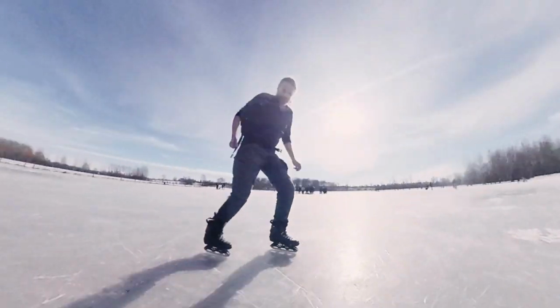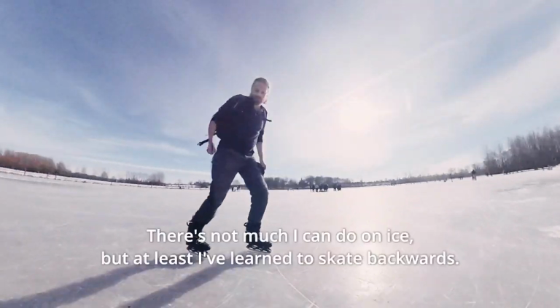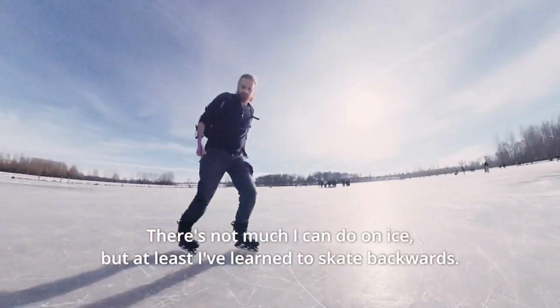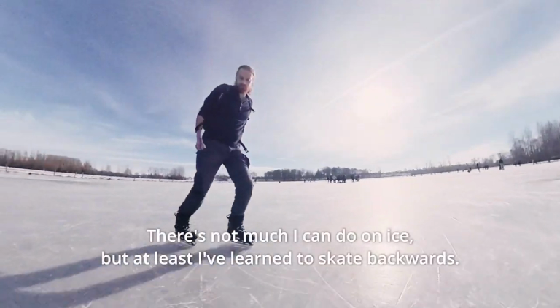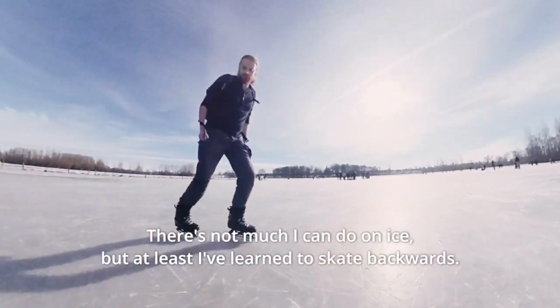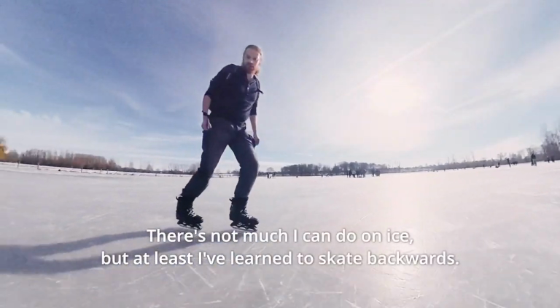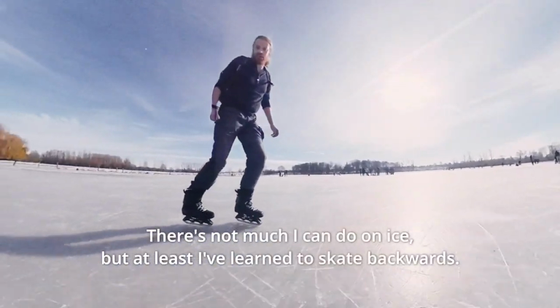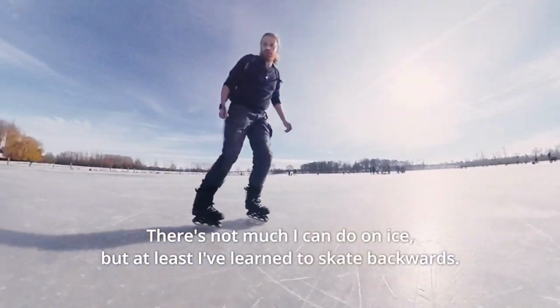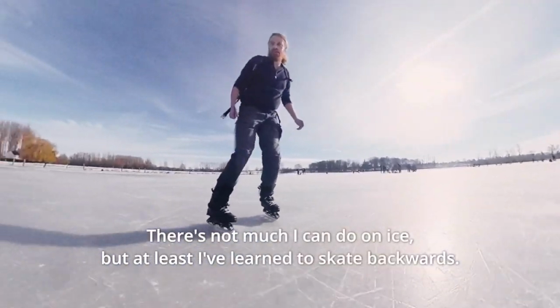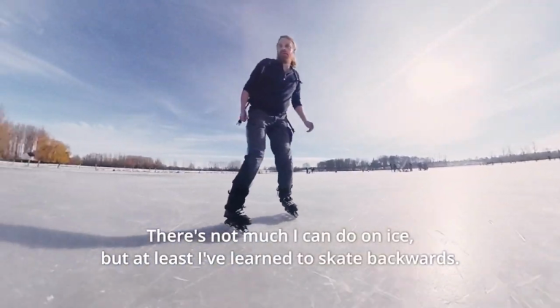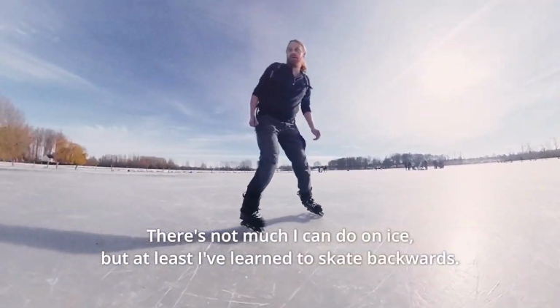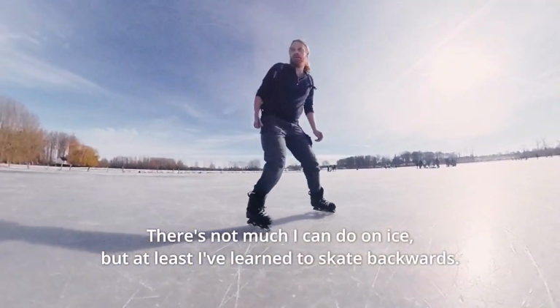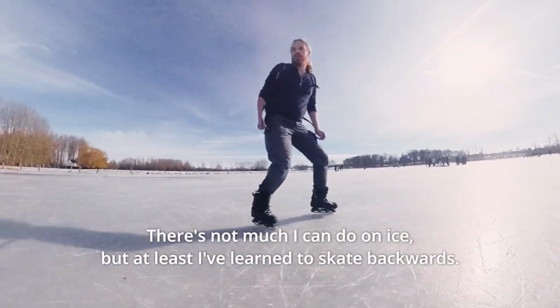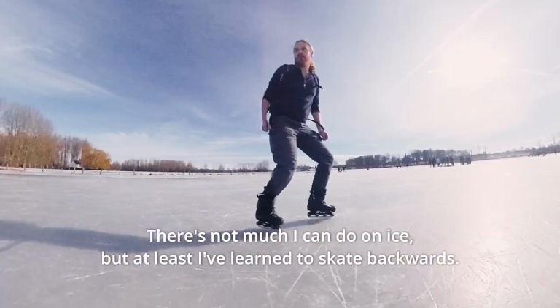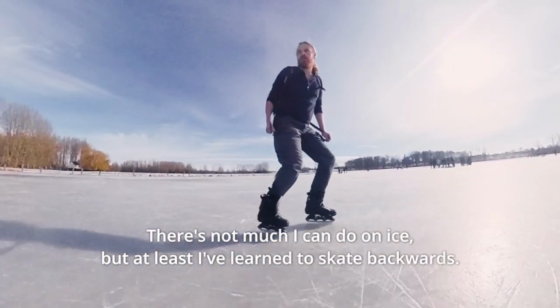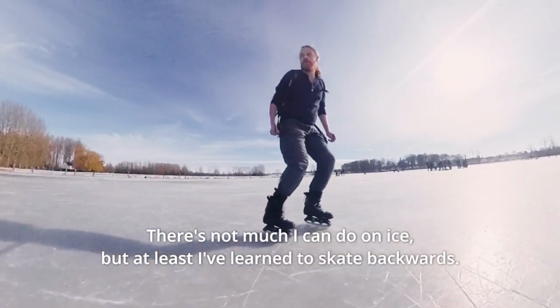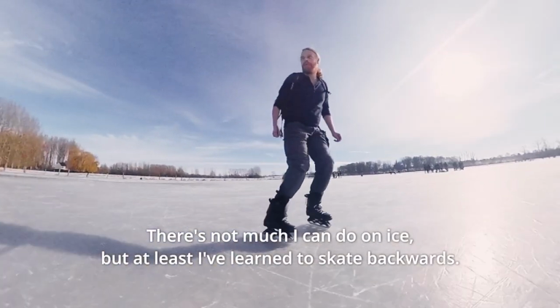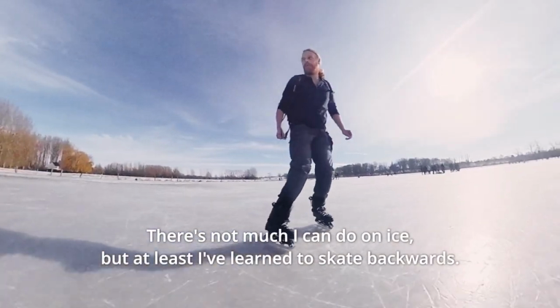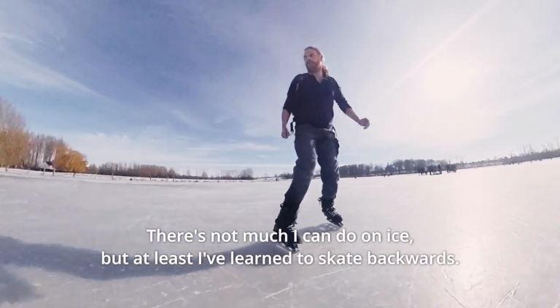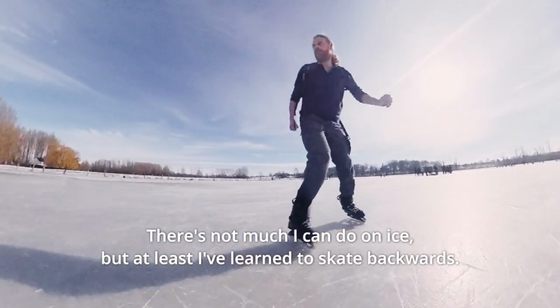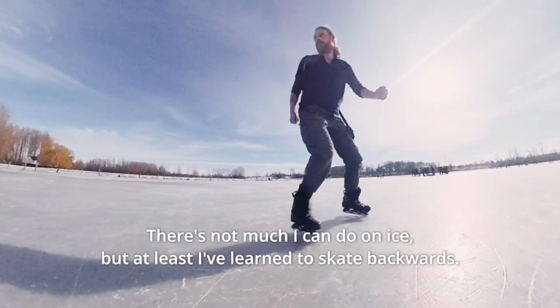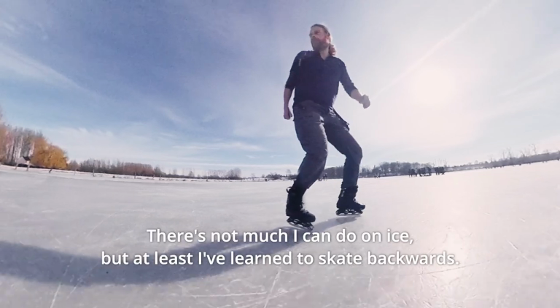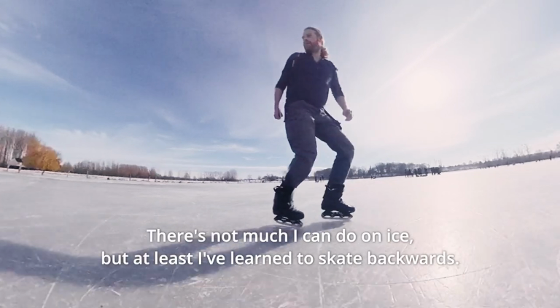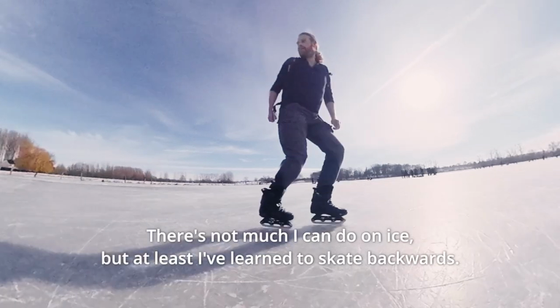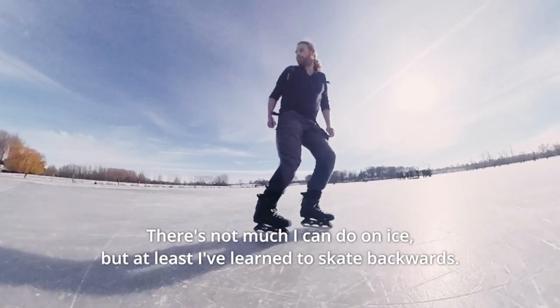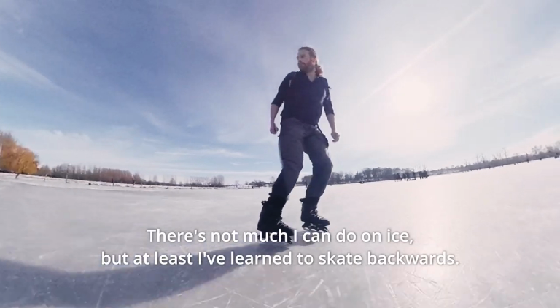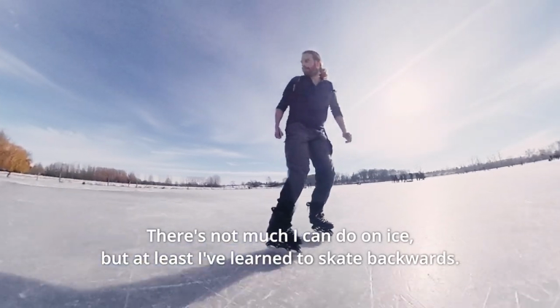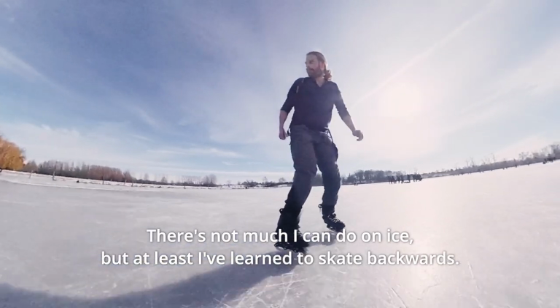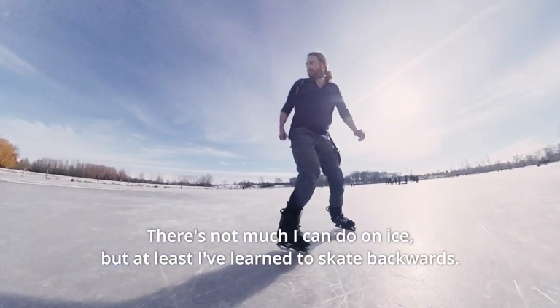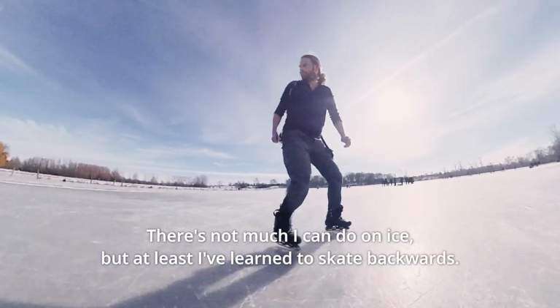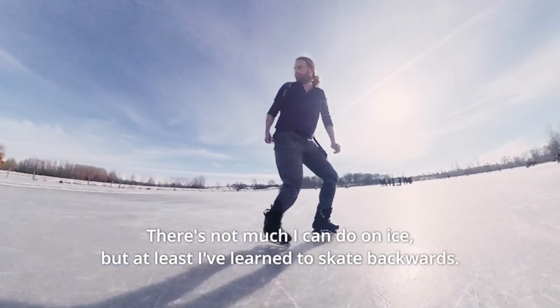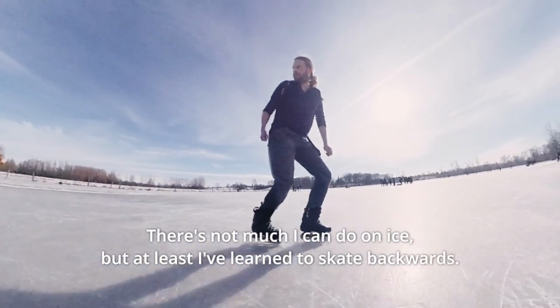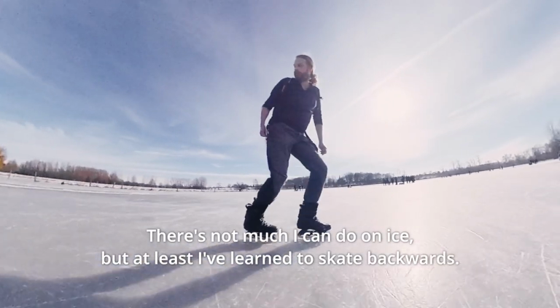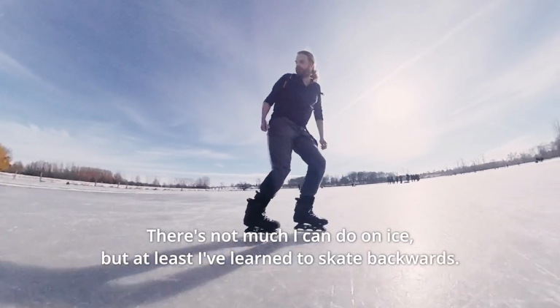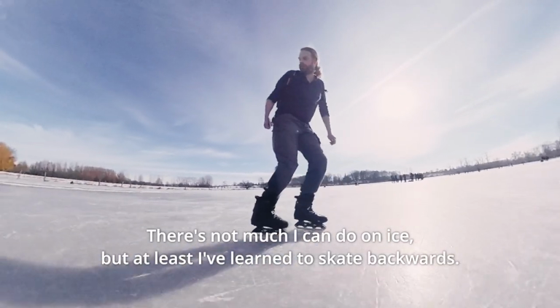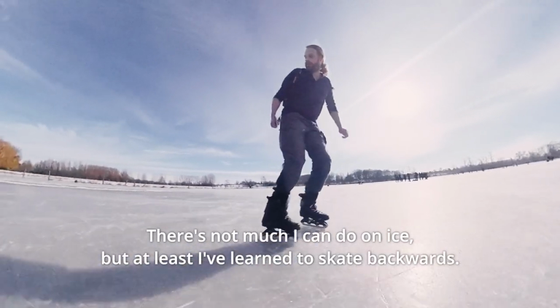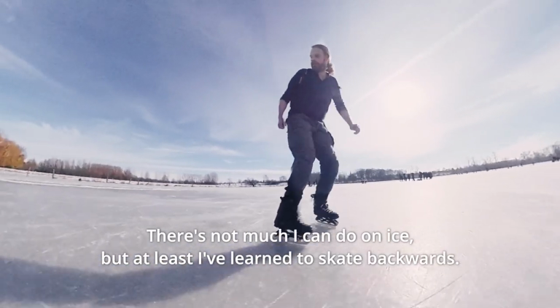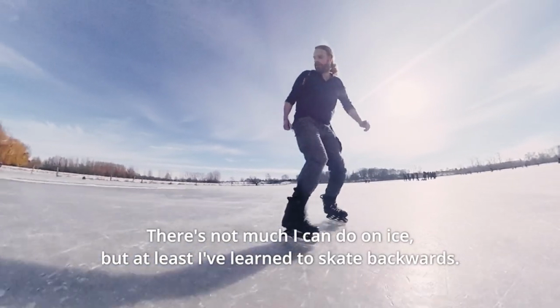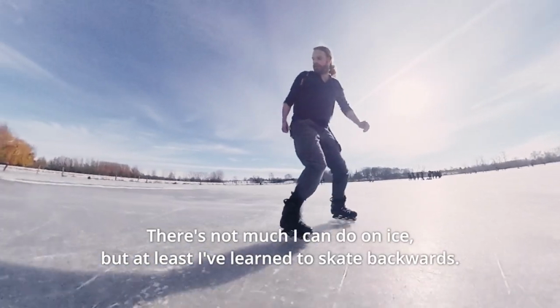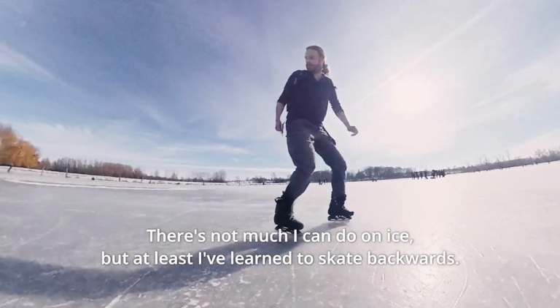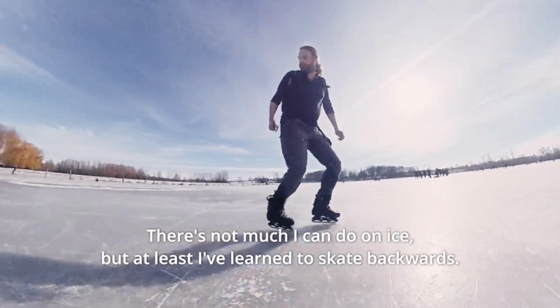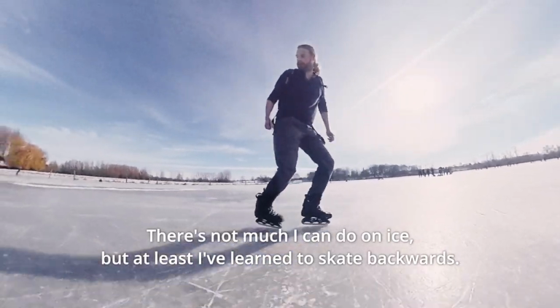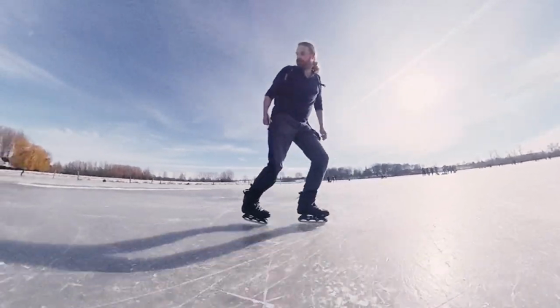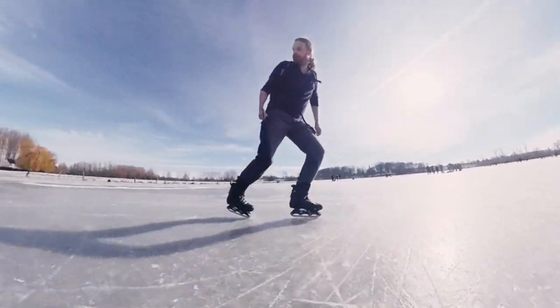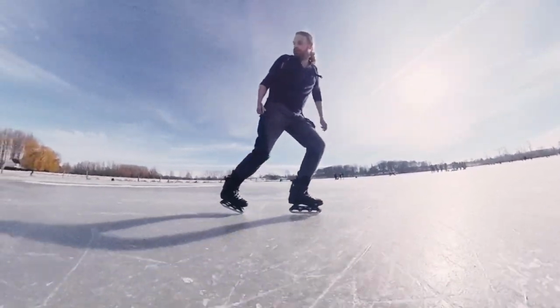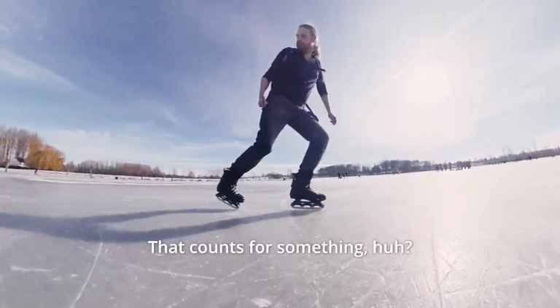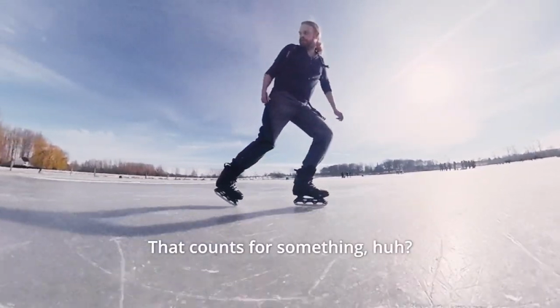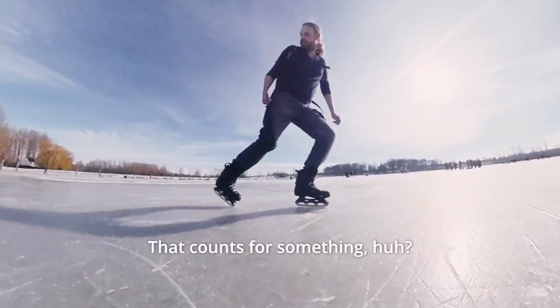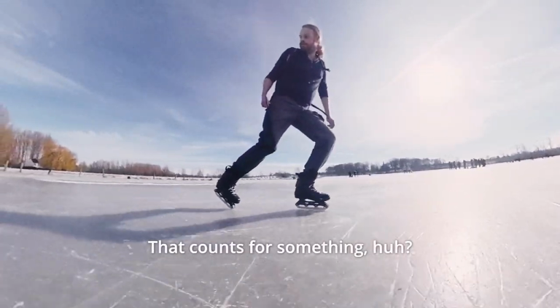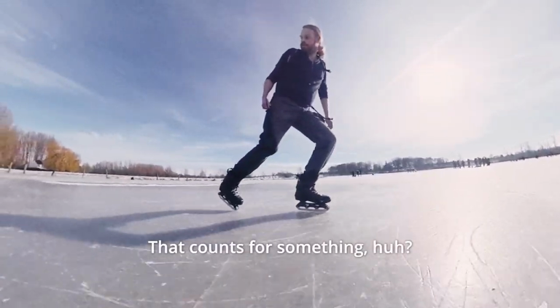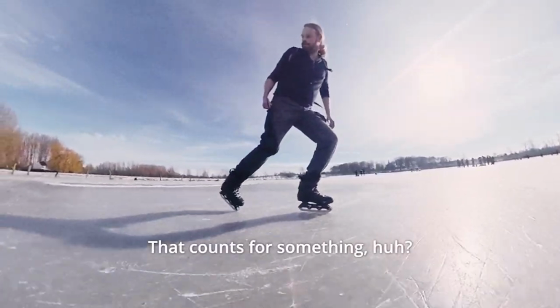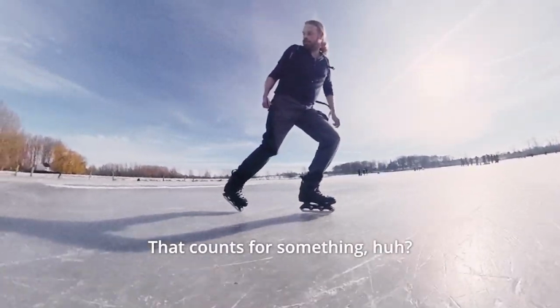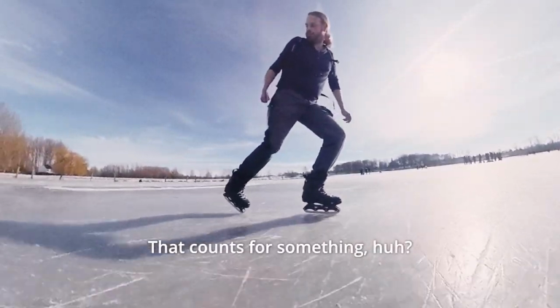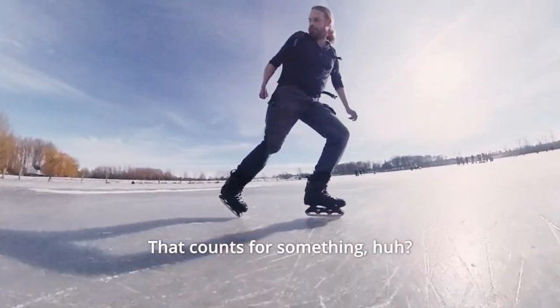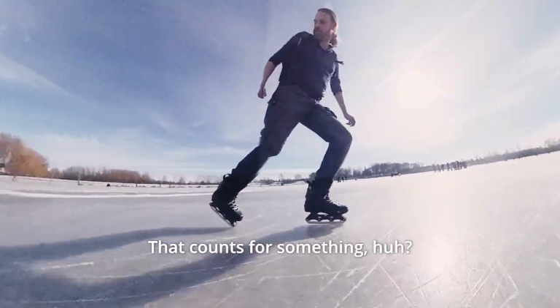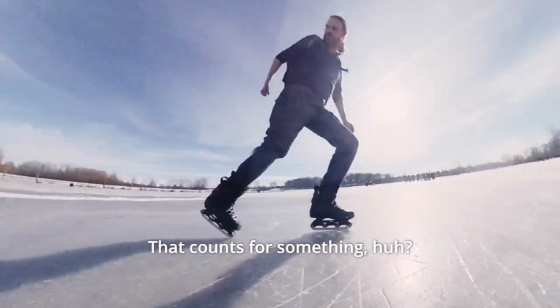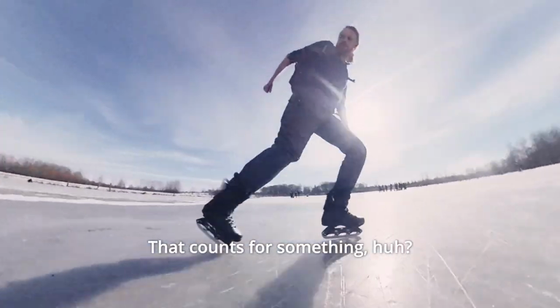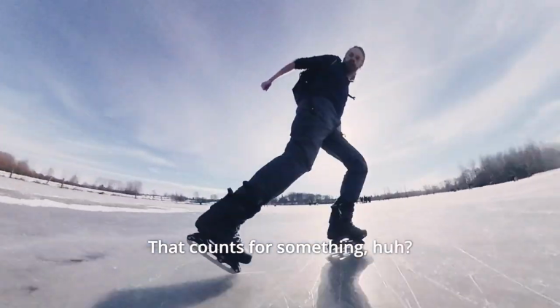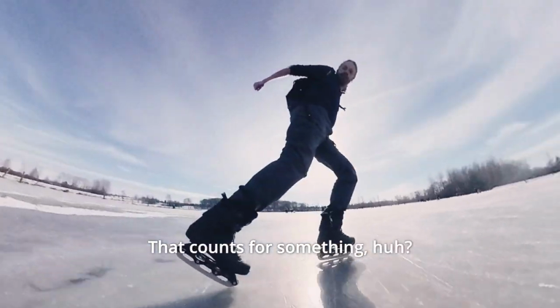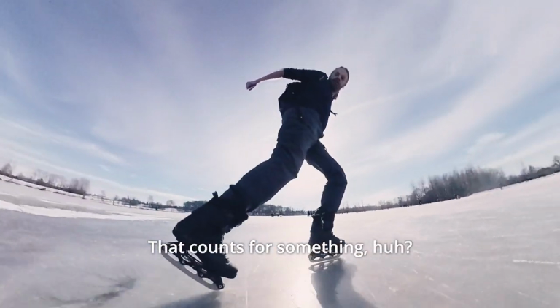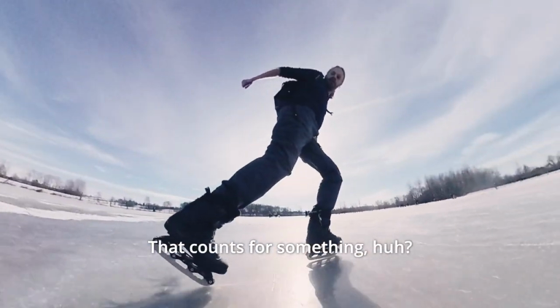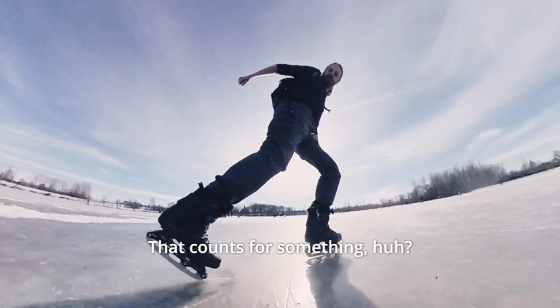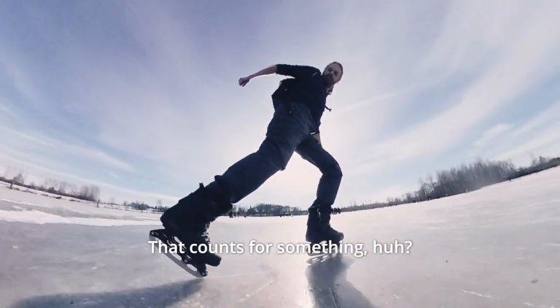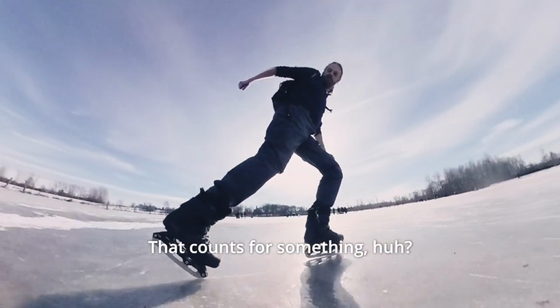There's not much I can do on ice, but at least I've learned to skate backwards. That counts for something, huh?